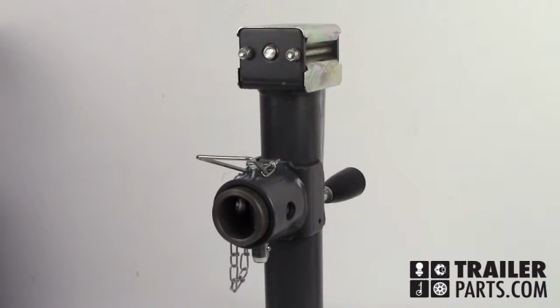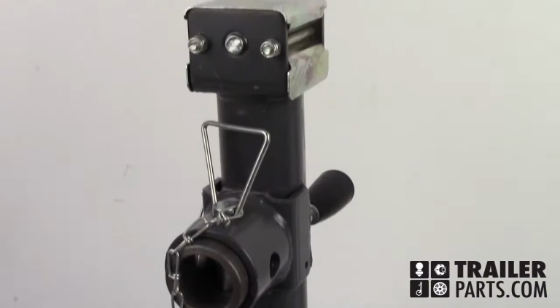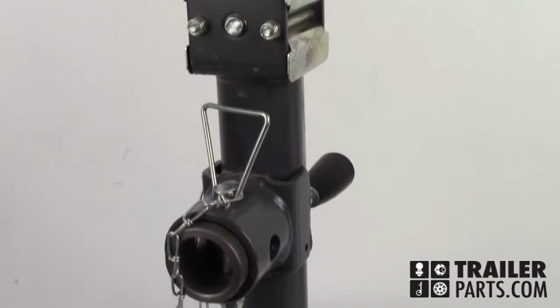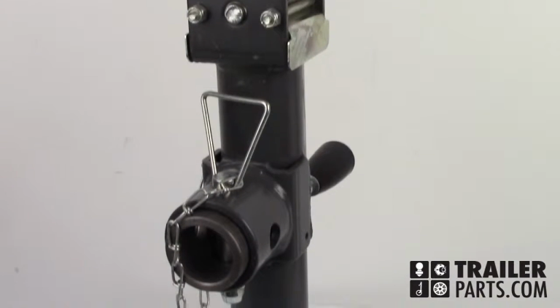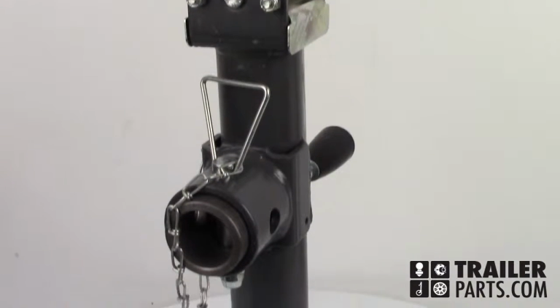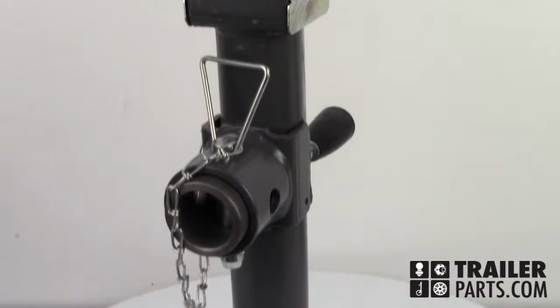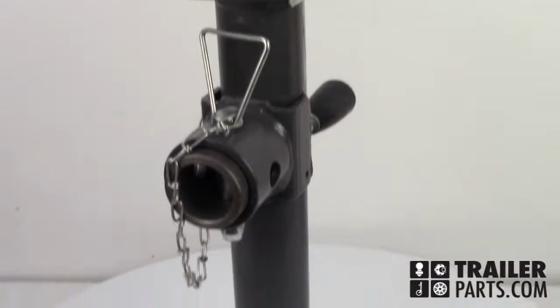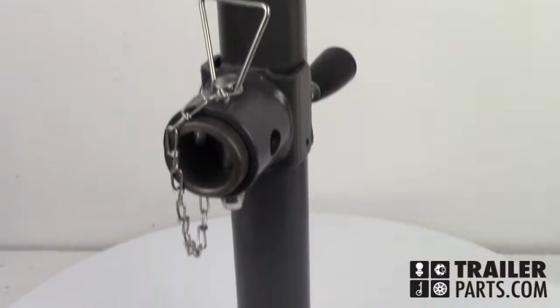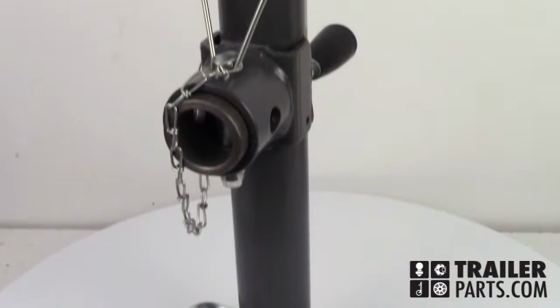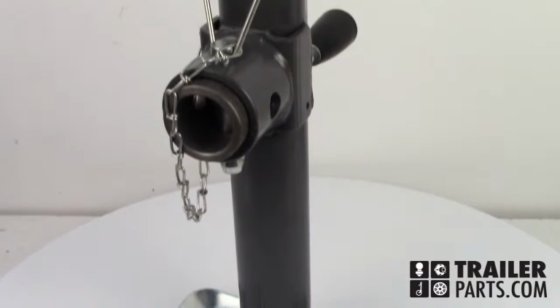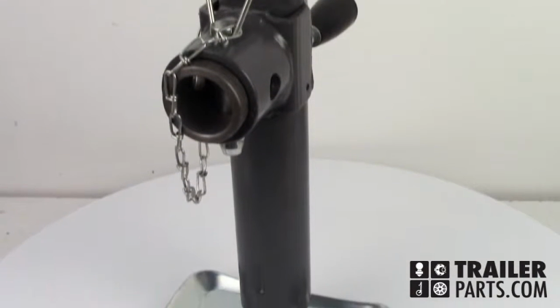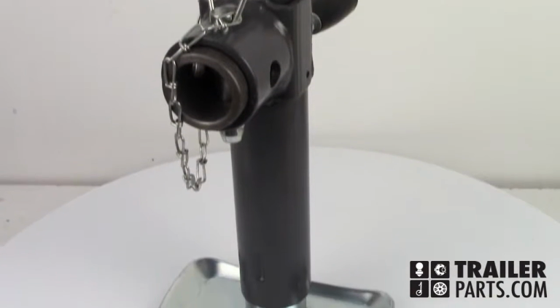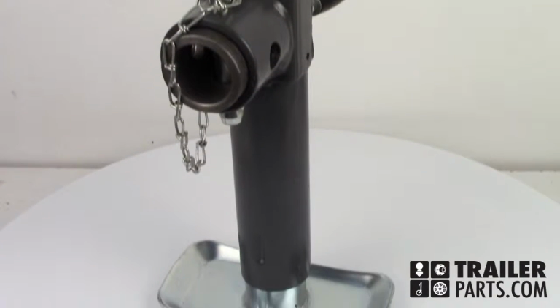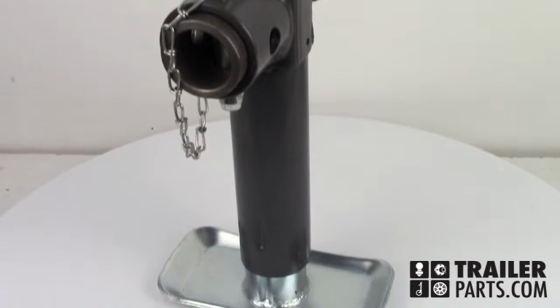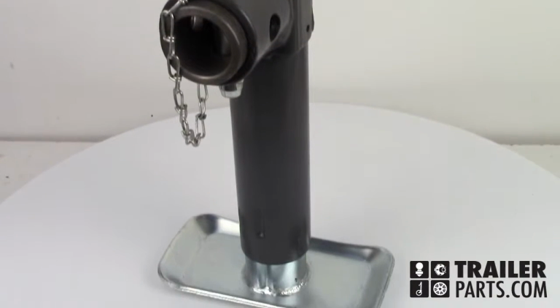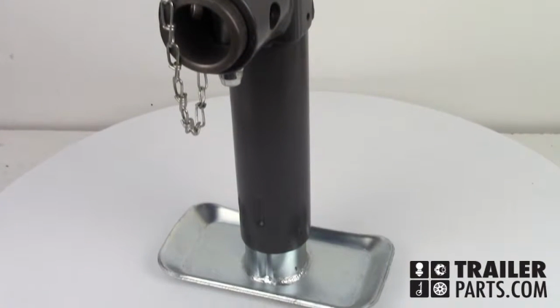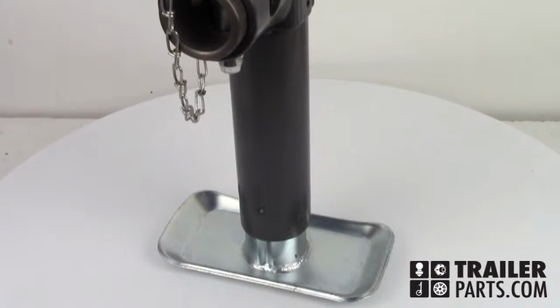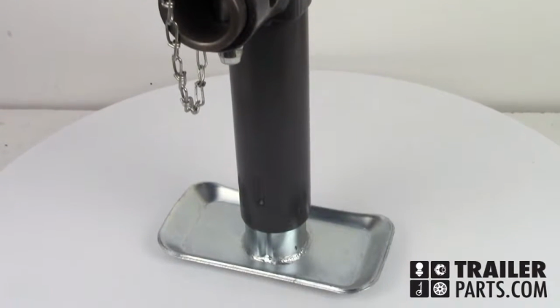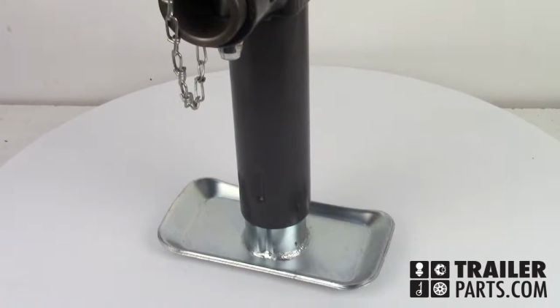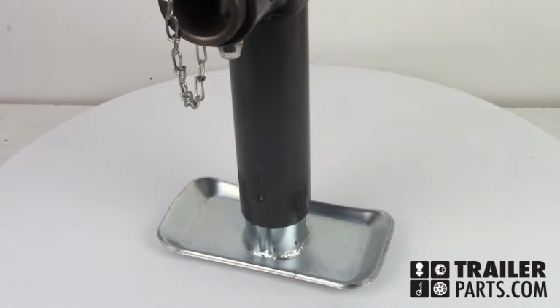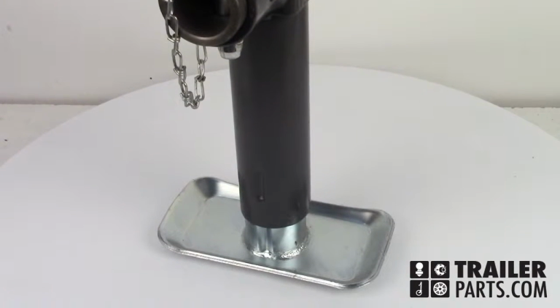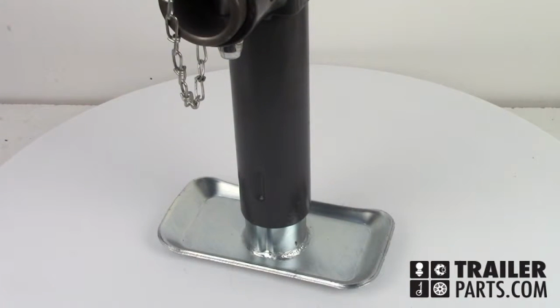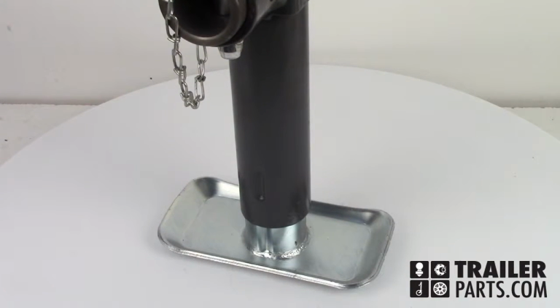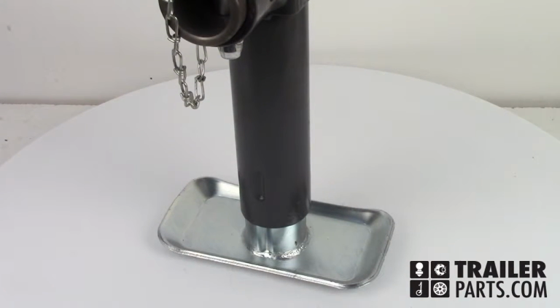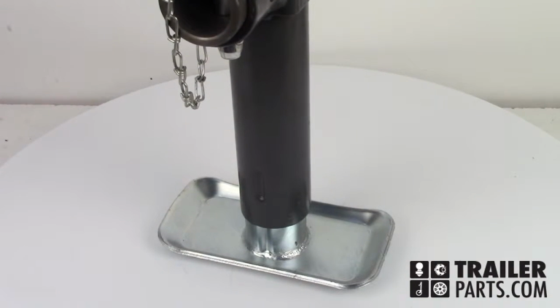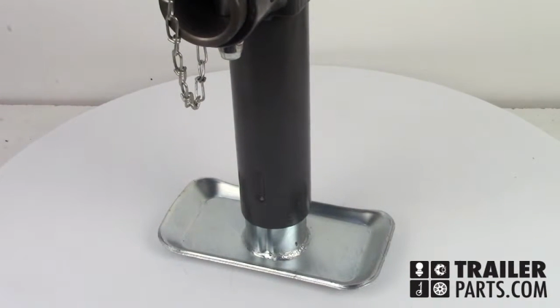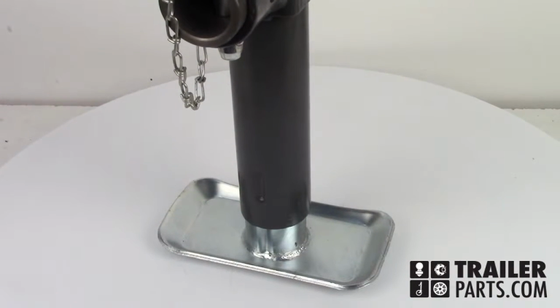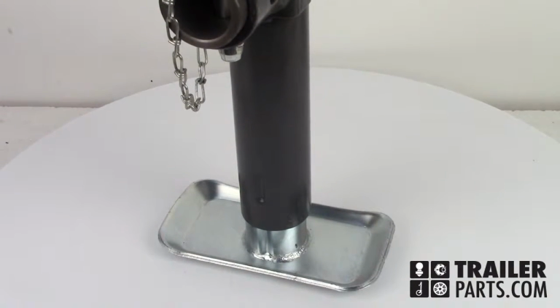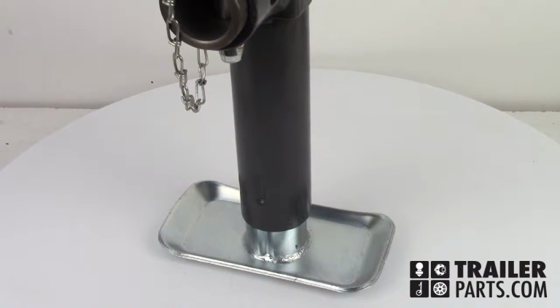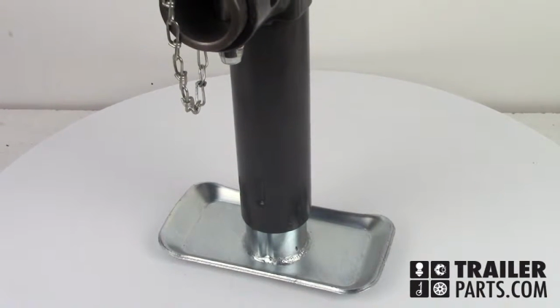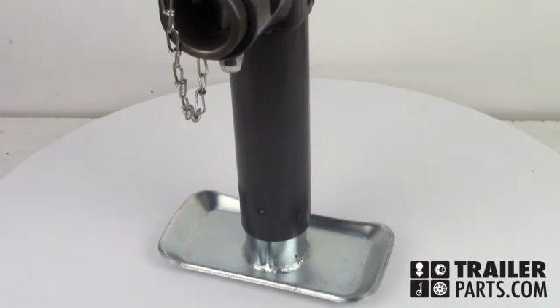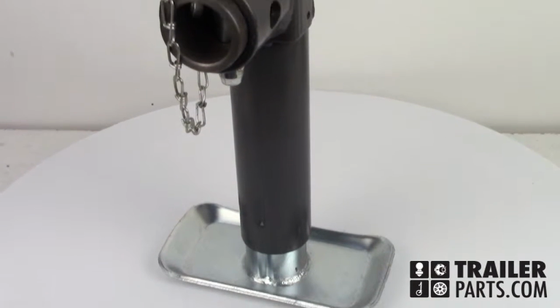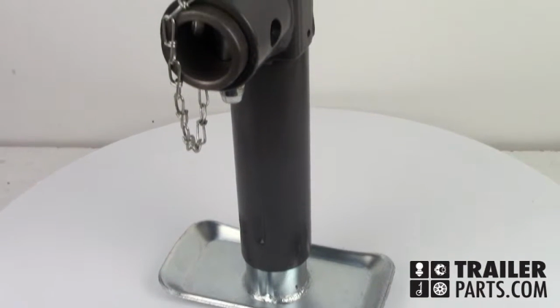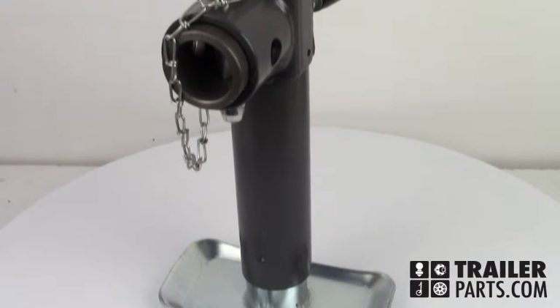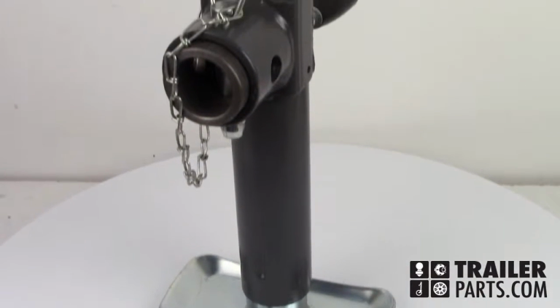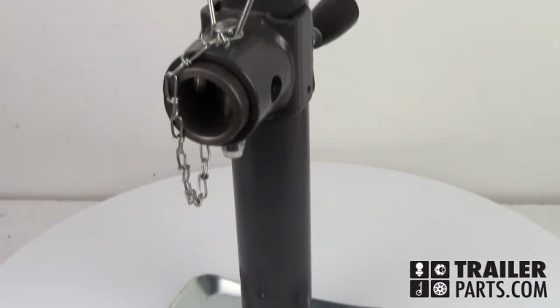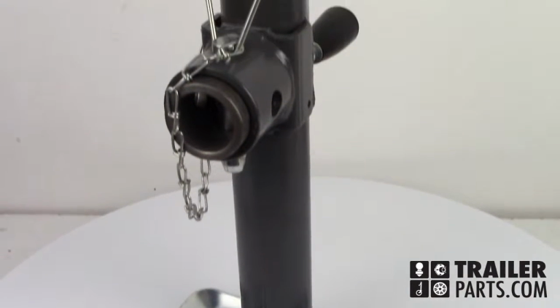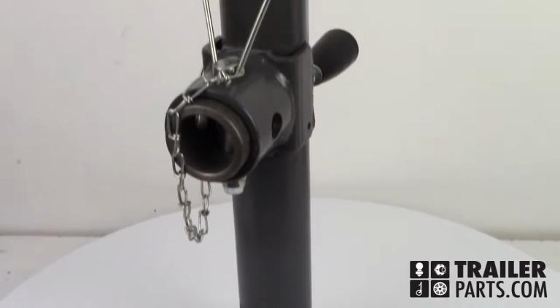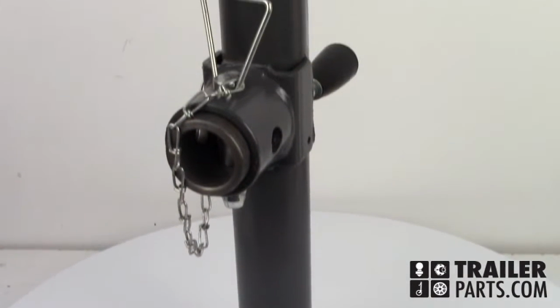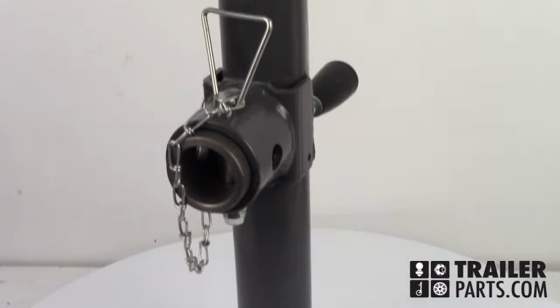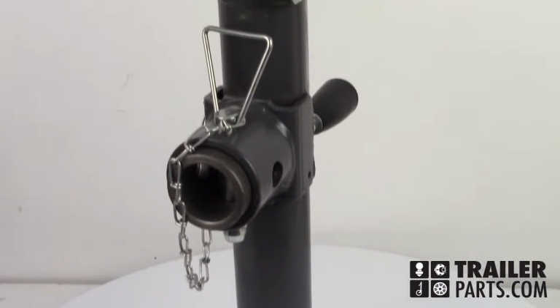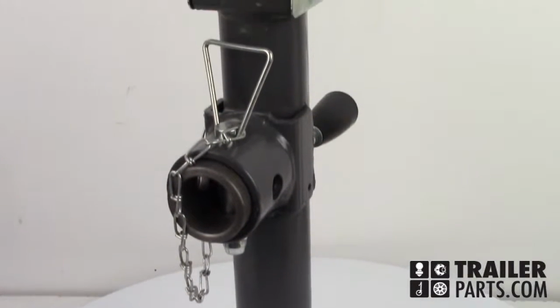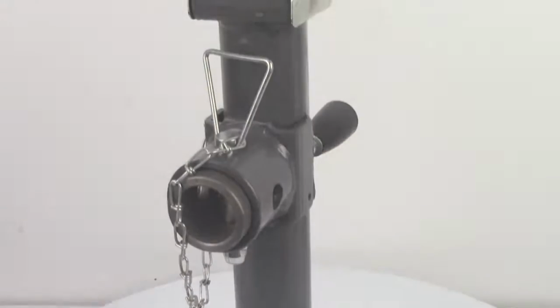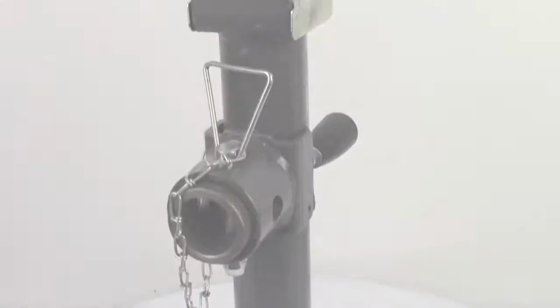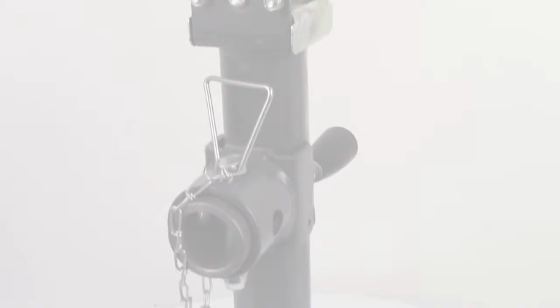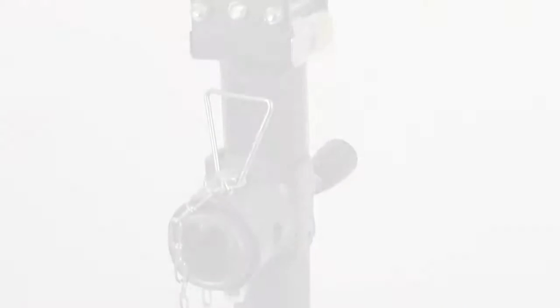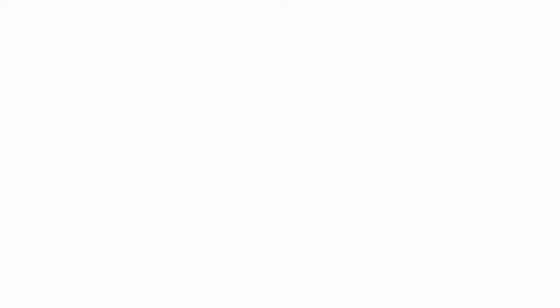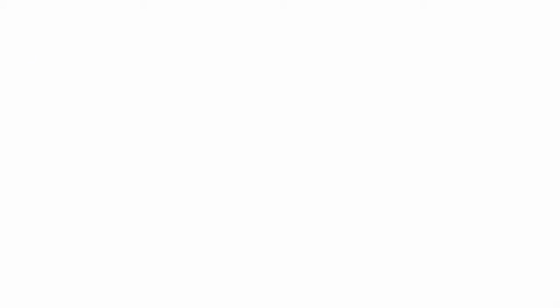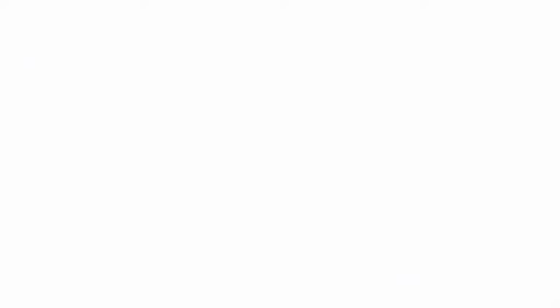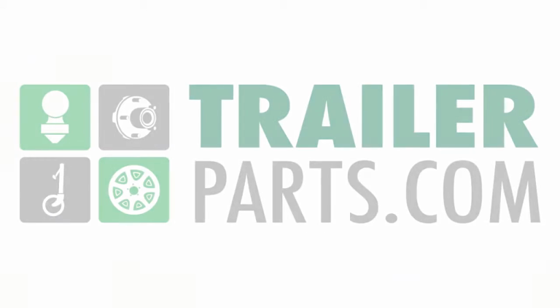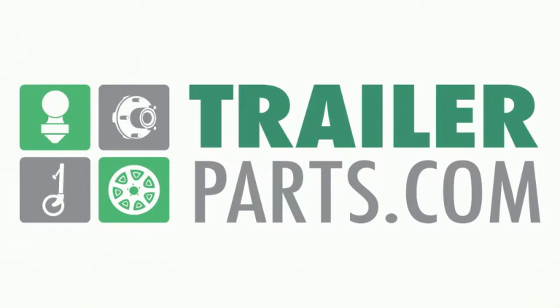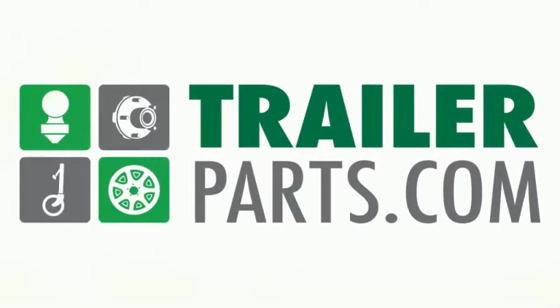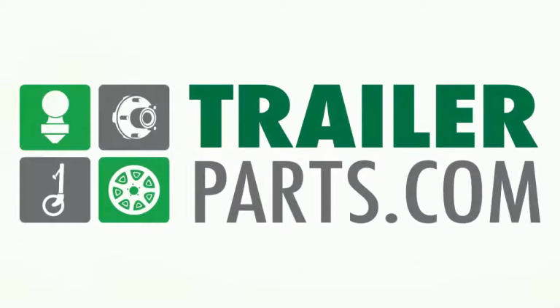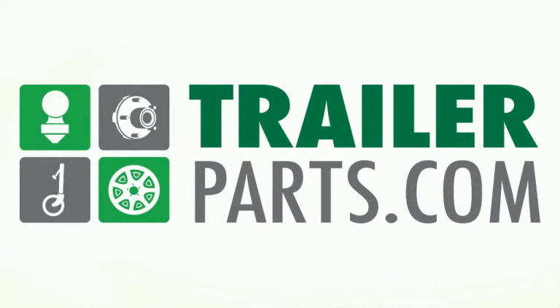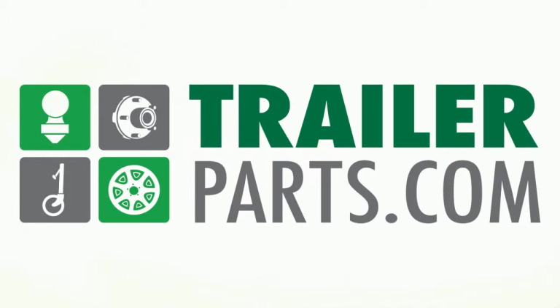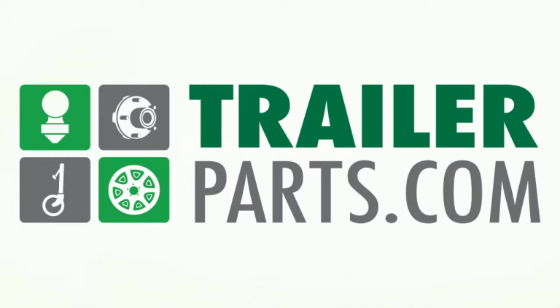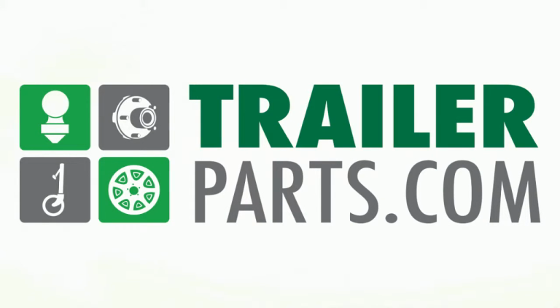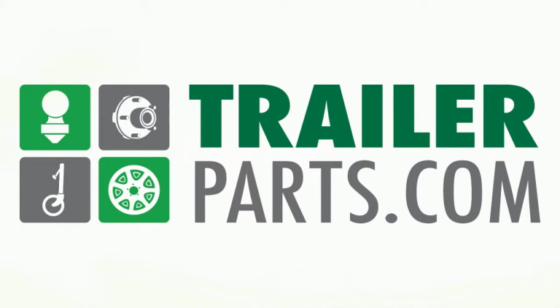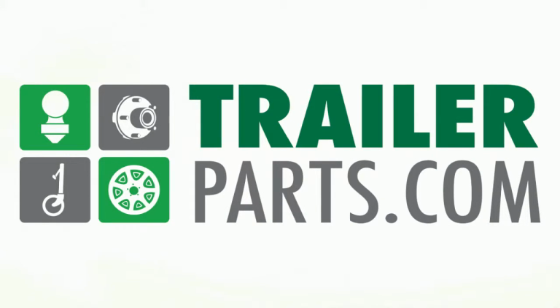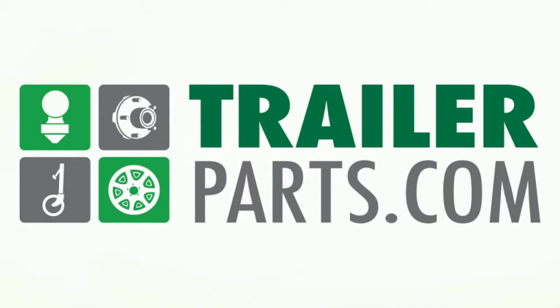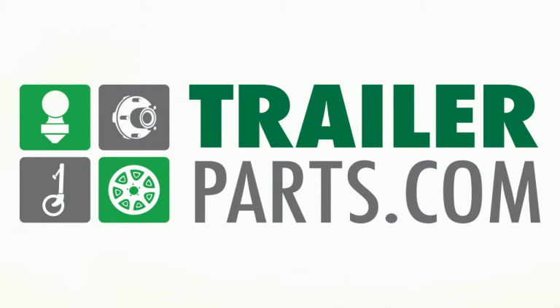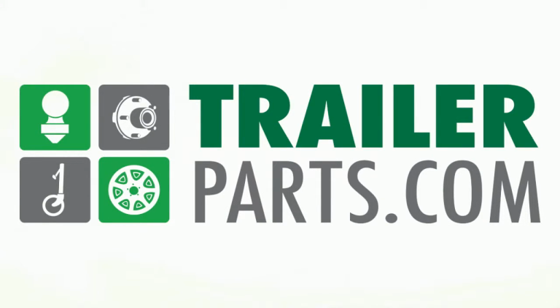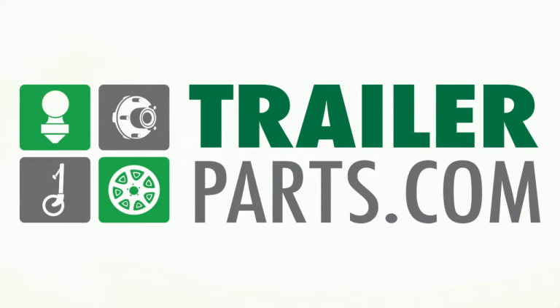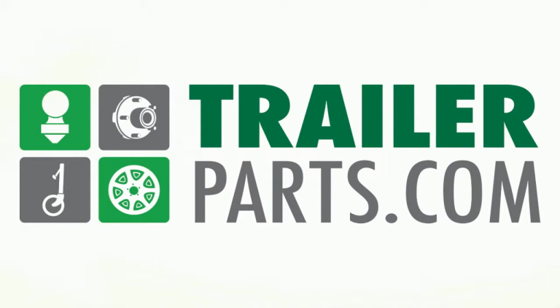The Bulldog's Sidewind Round Swivel Jack, number 178201. Available at TrailerParts.com.